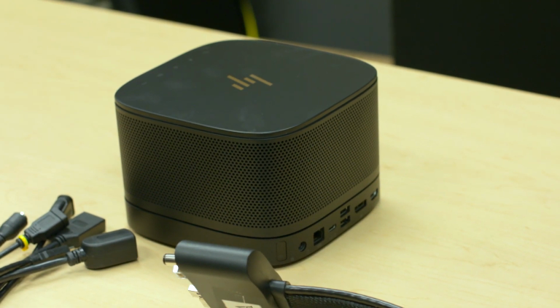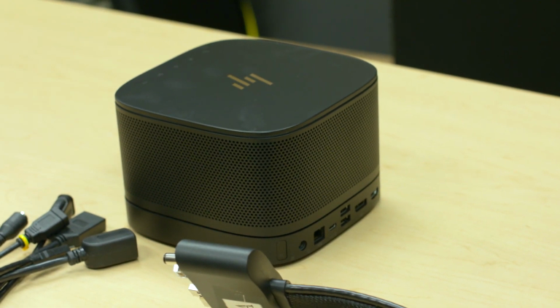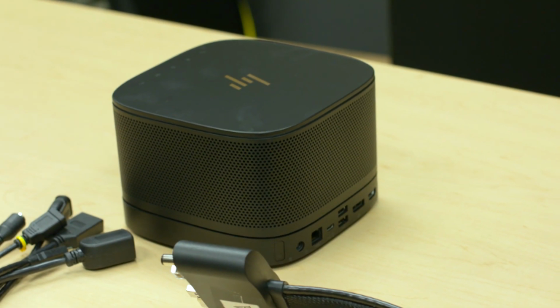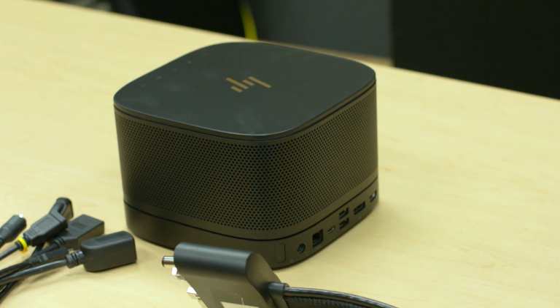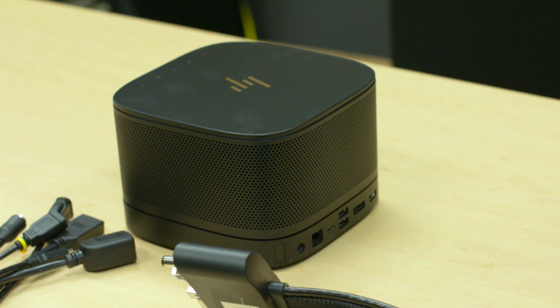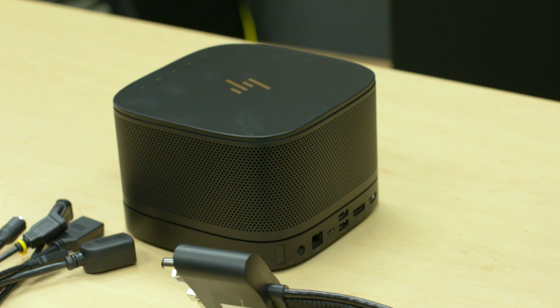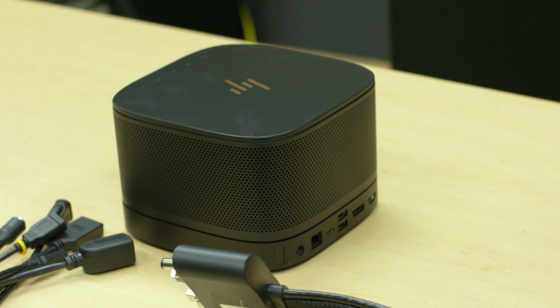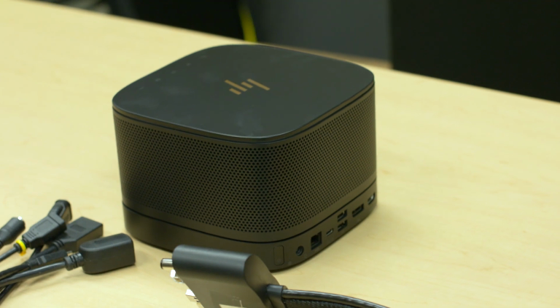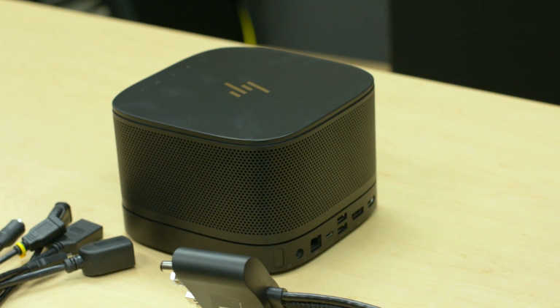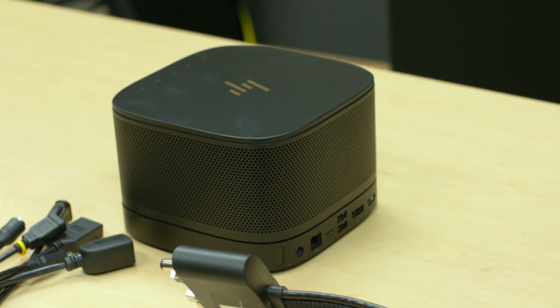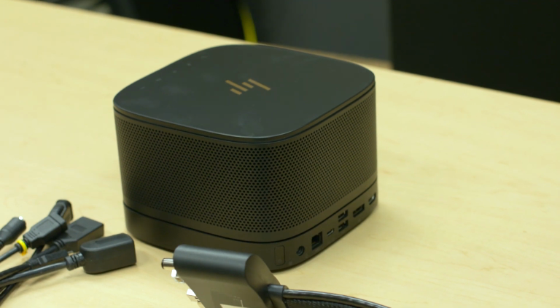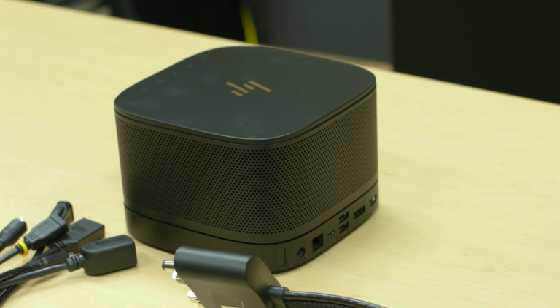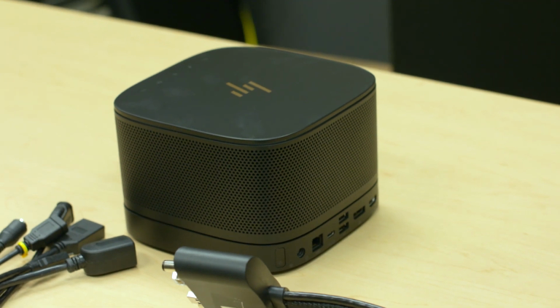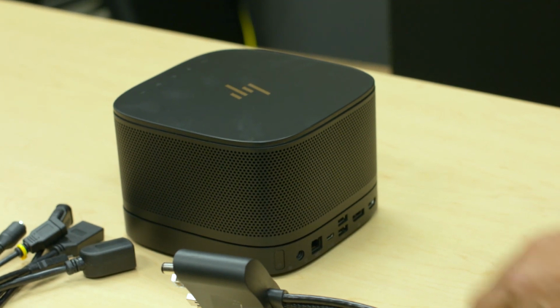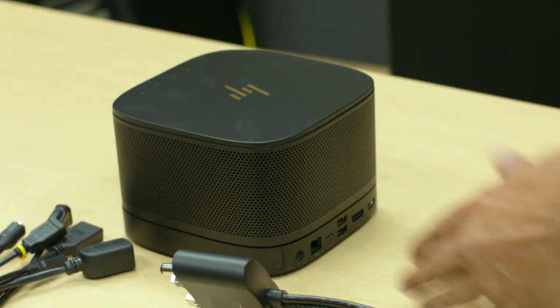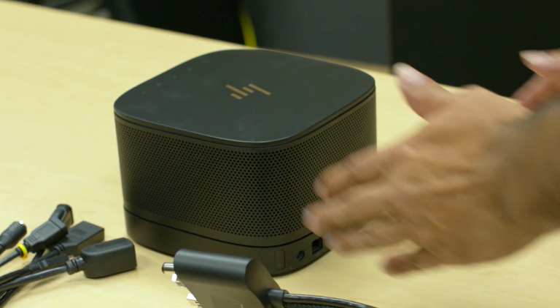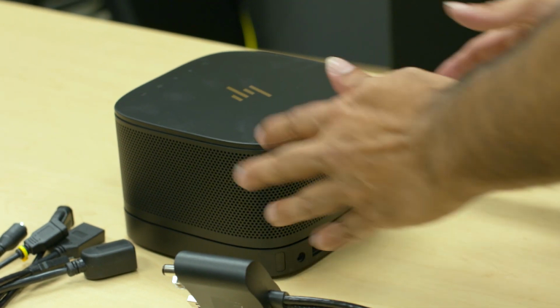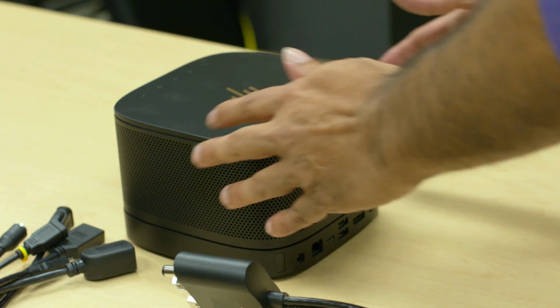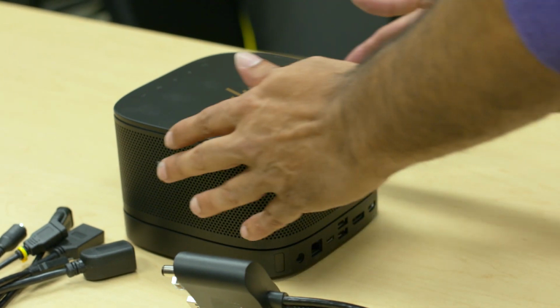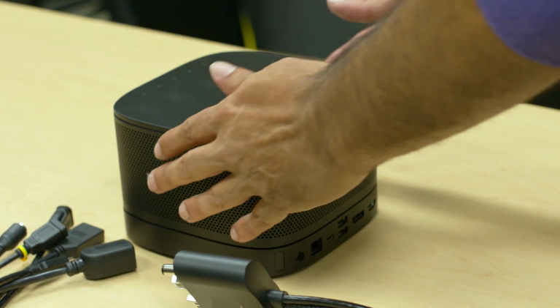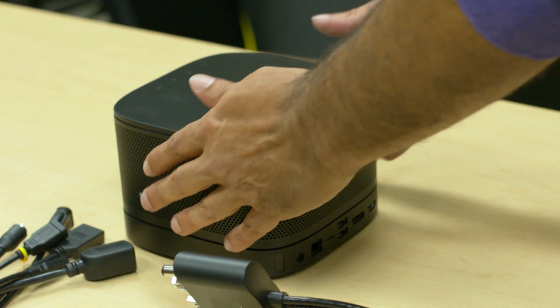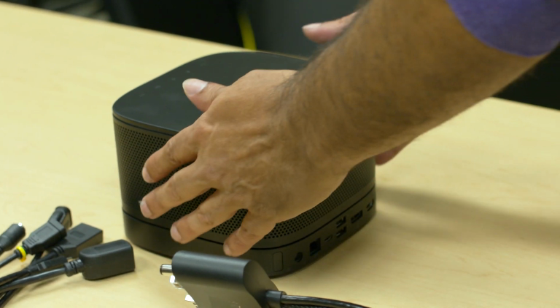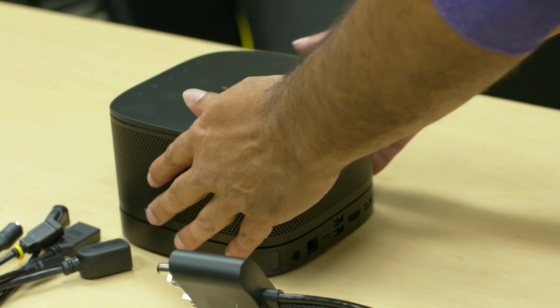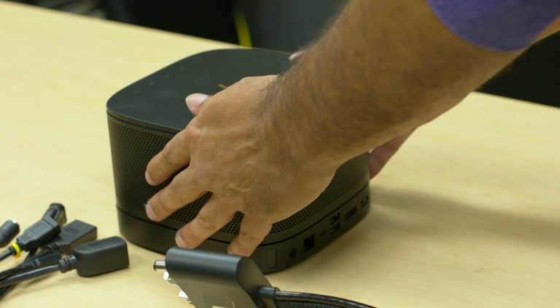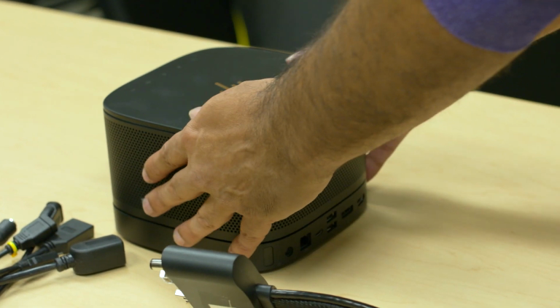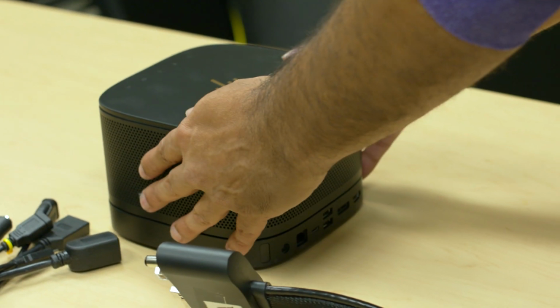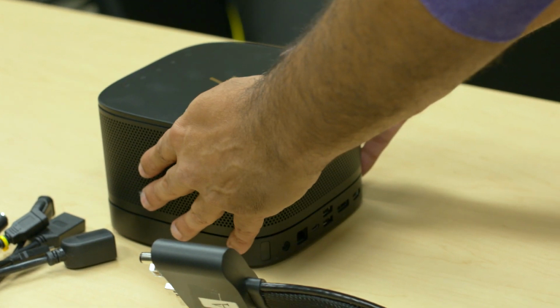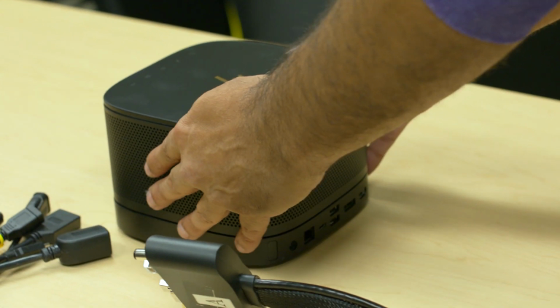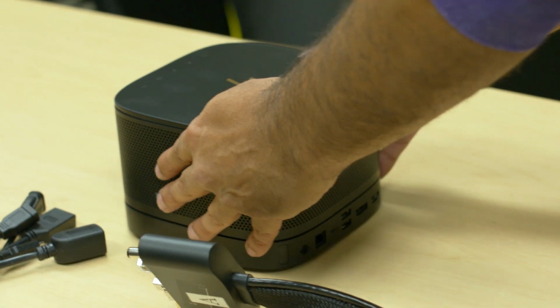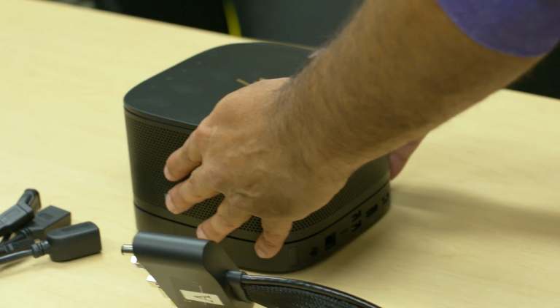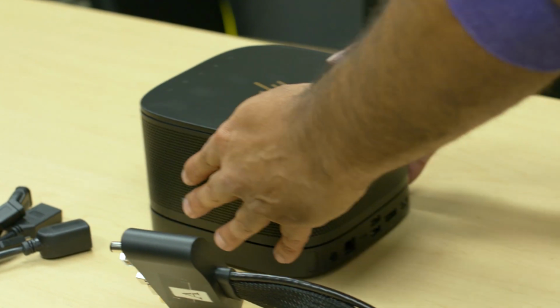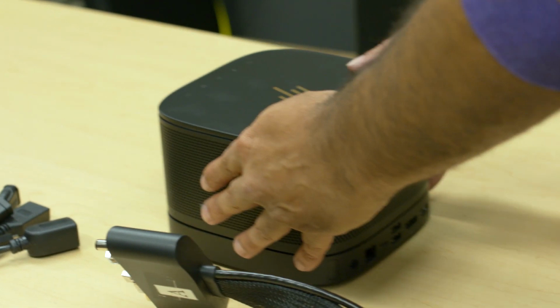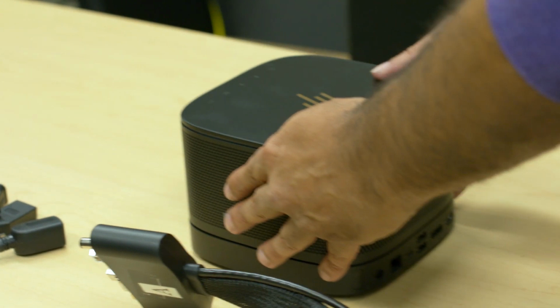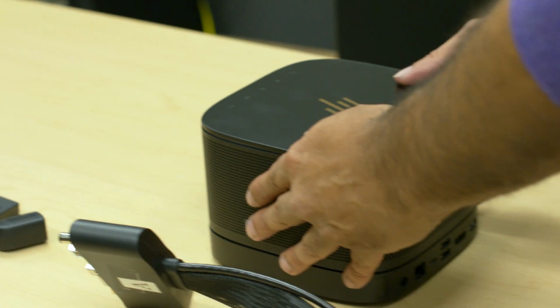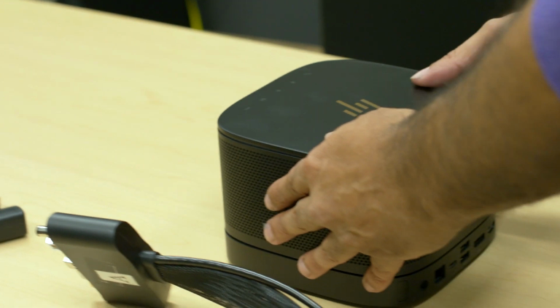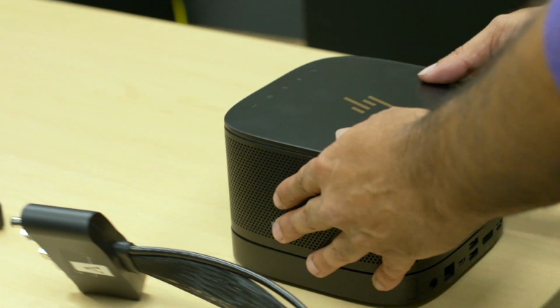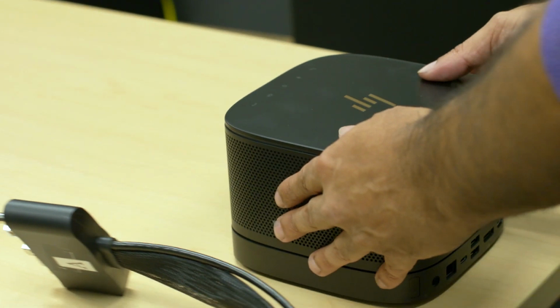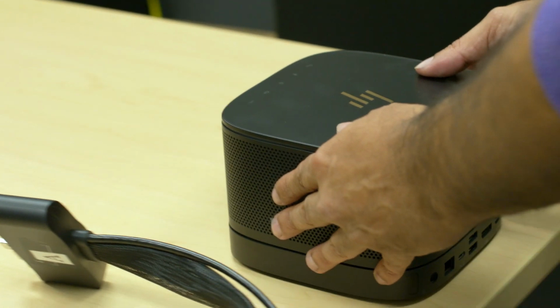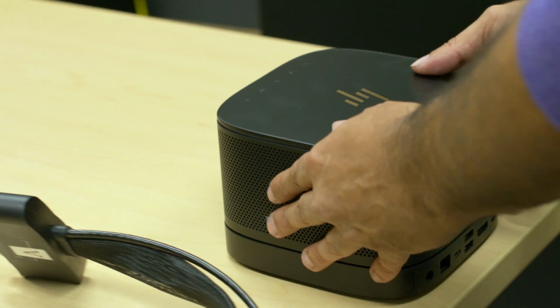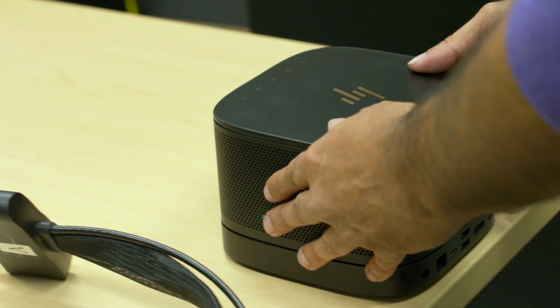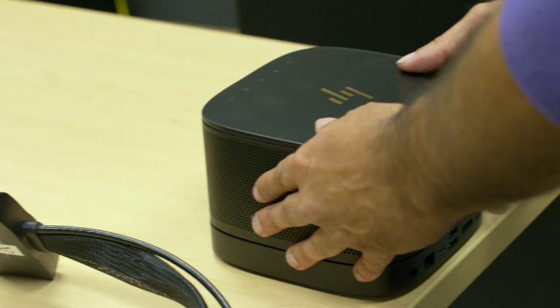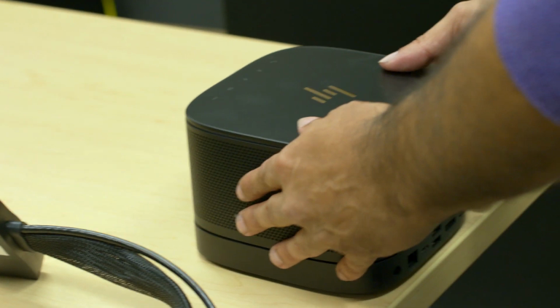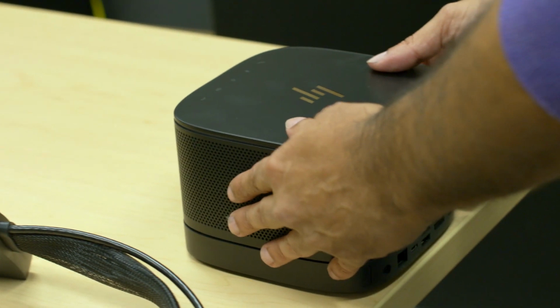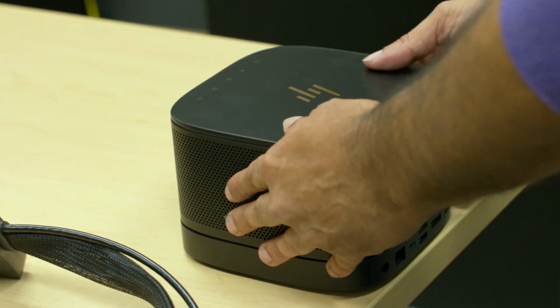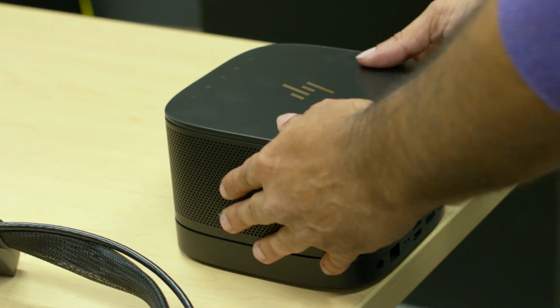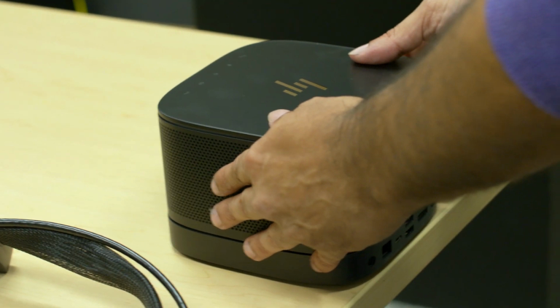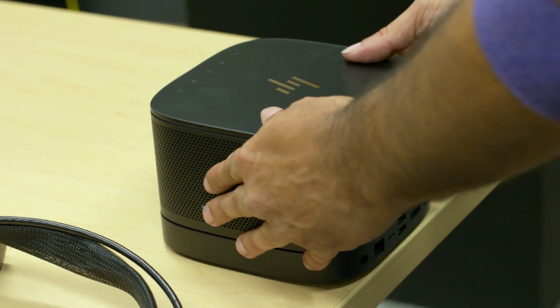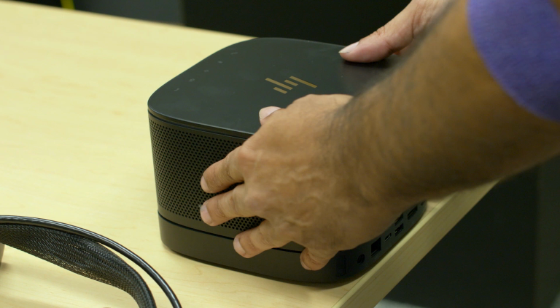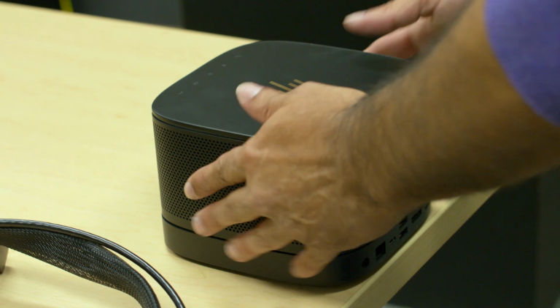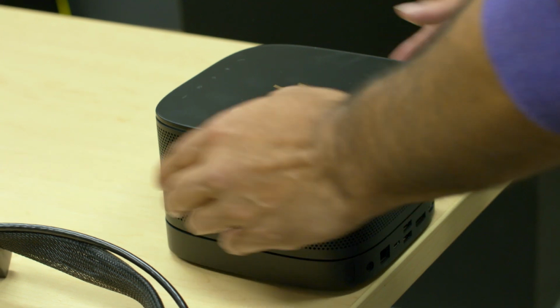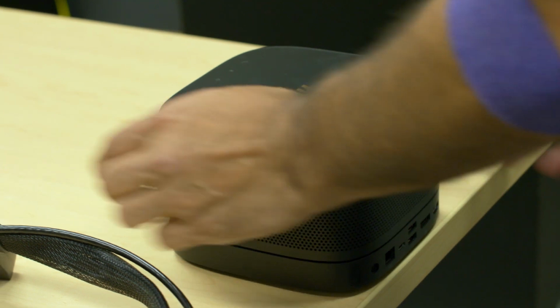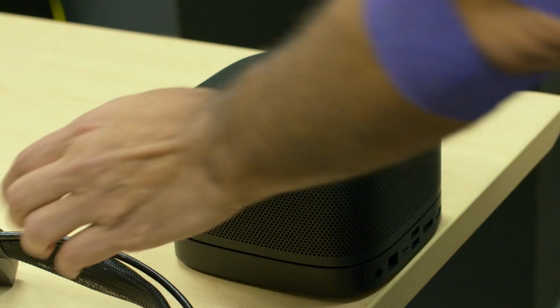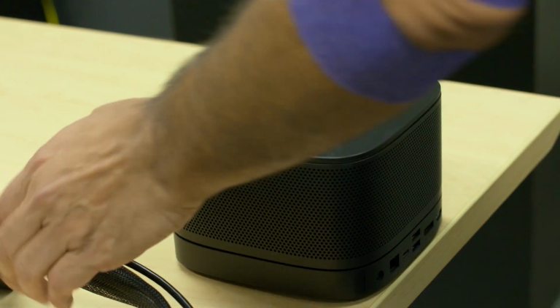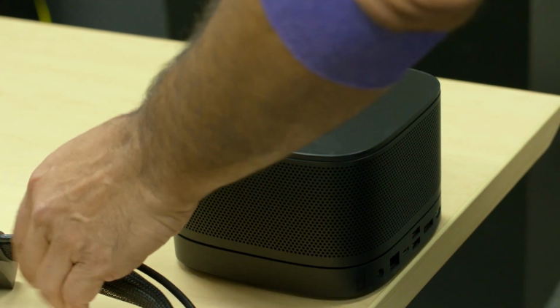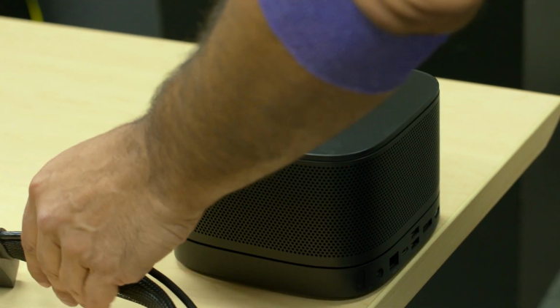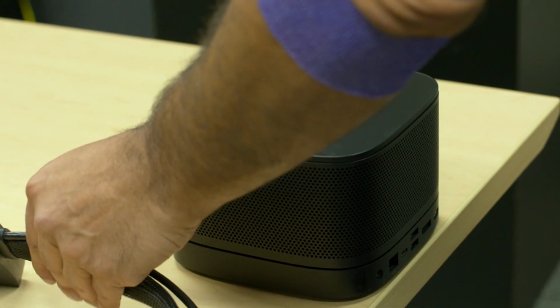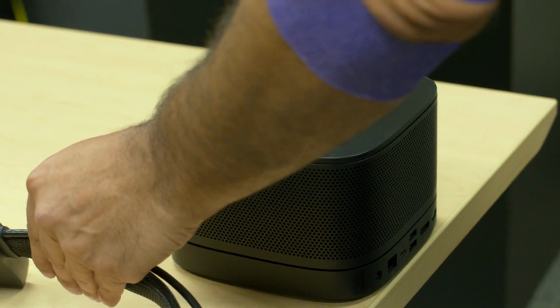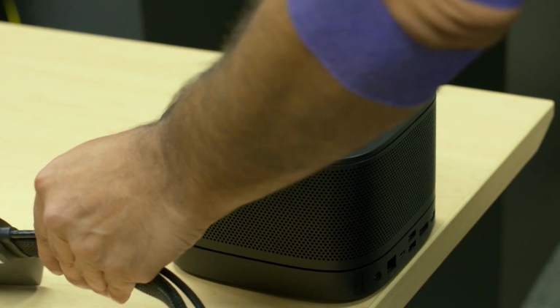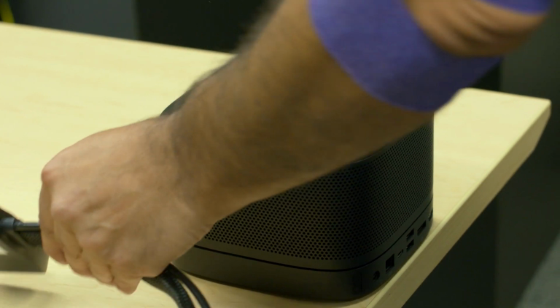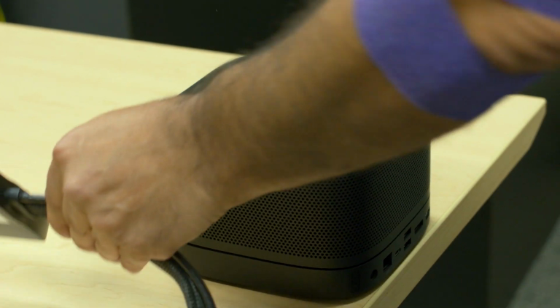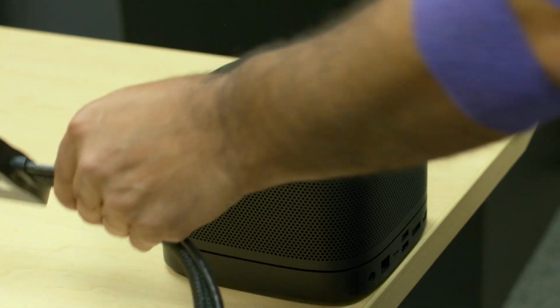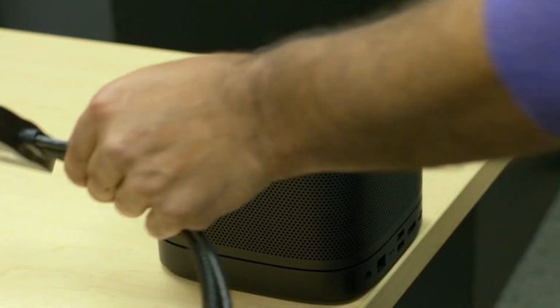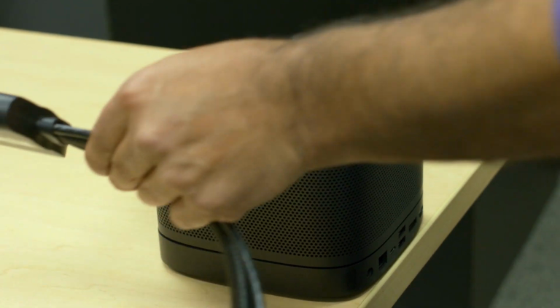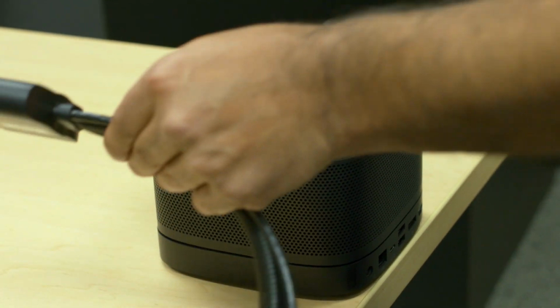The tips are: number one, when you're installing it, move the device to the back of a table to get a clean look at the ports.